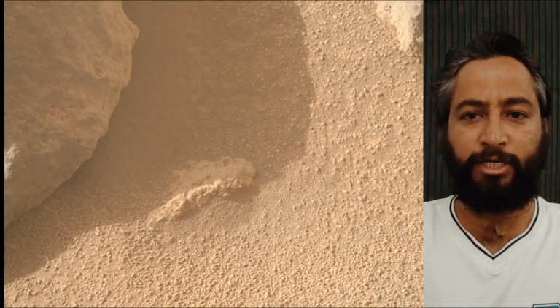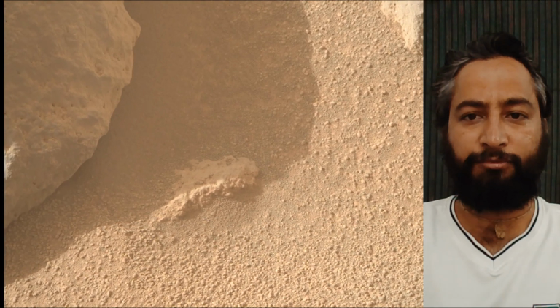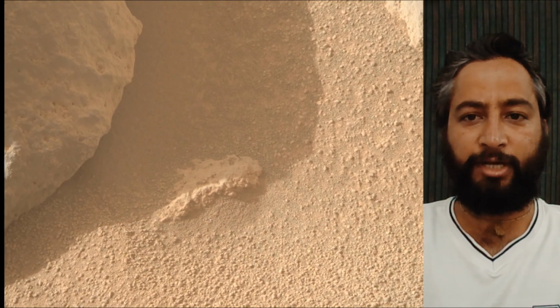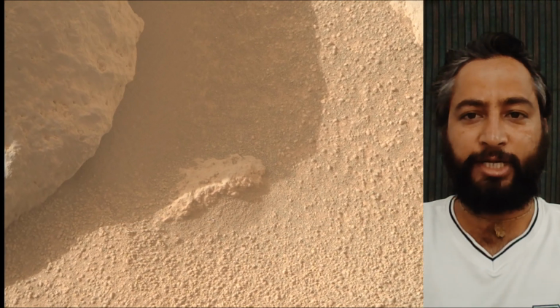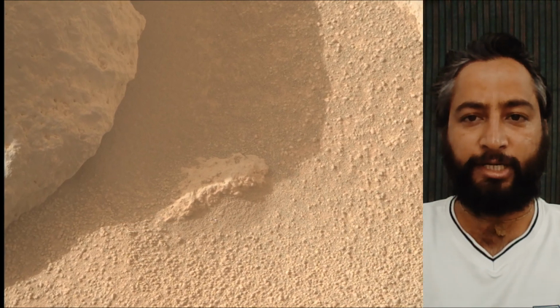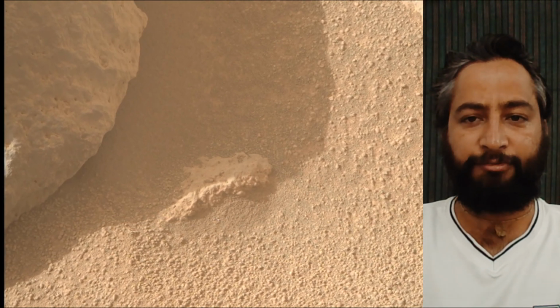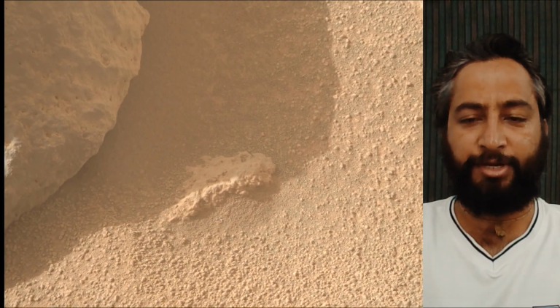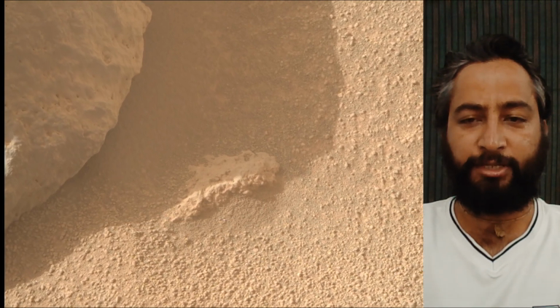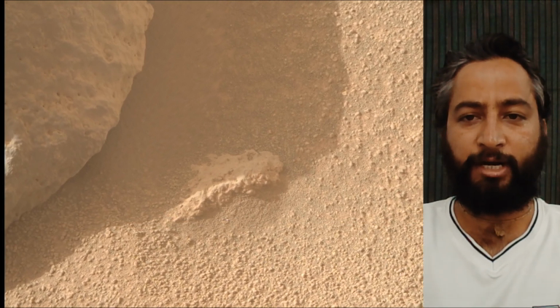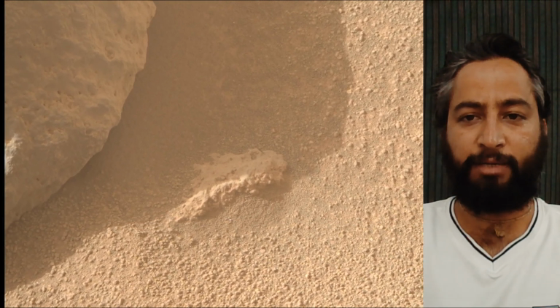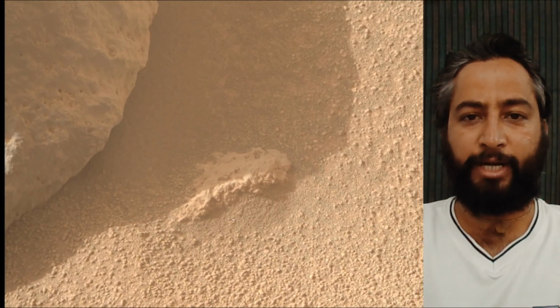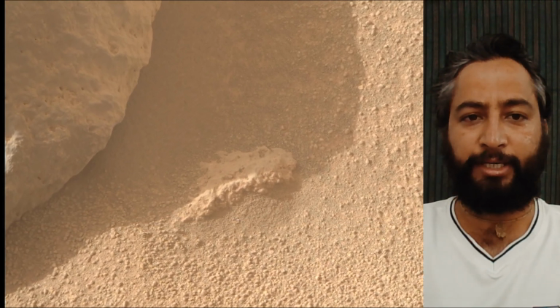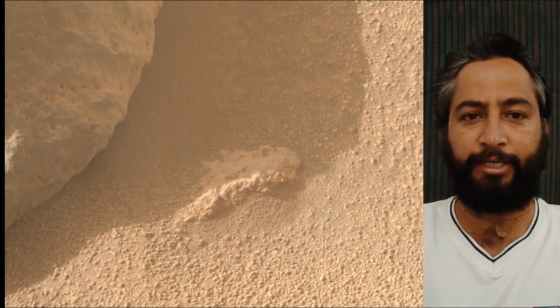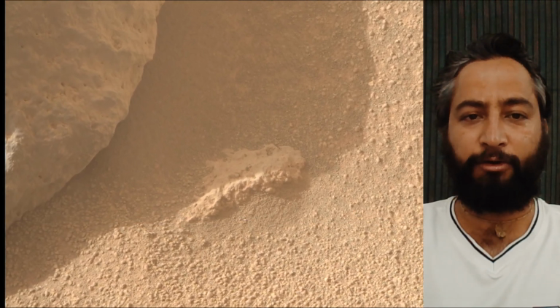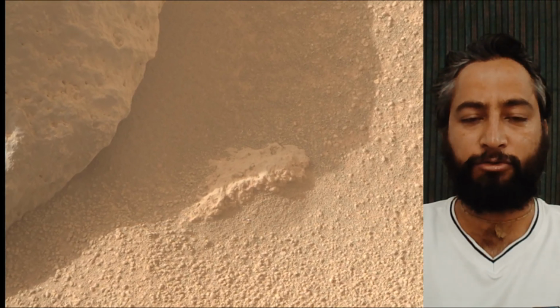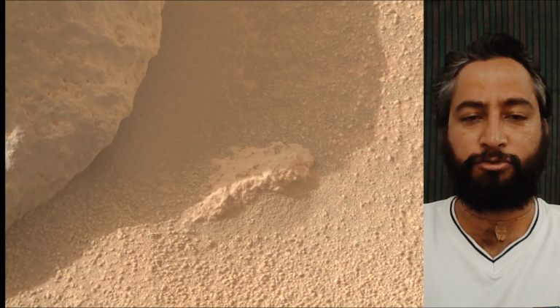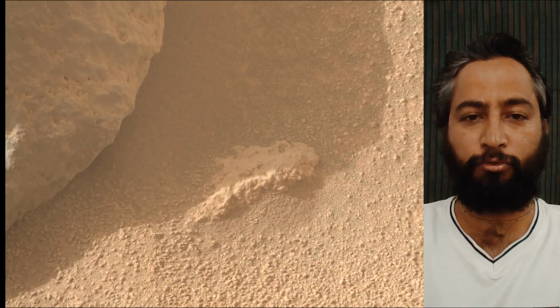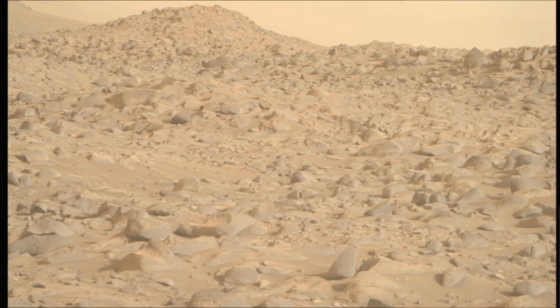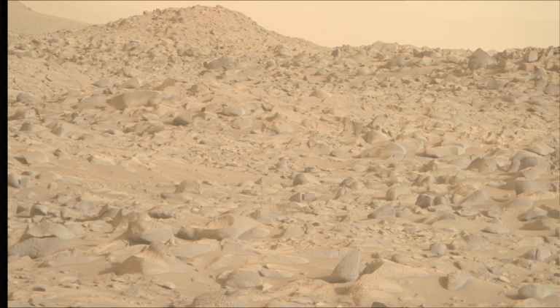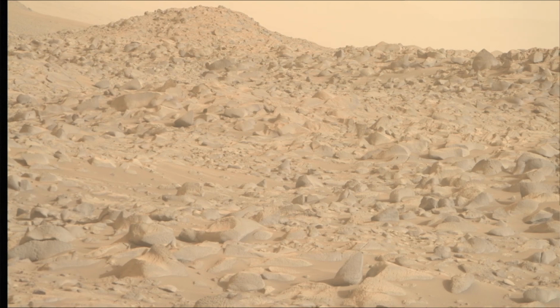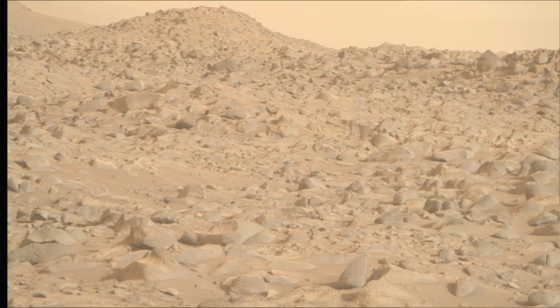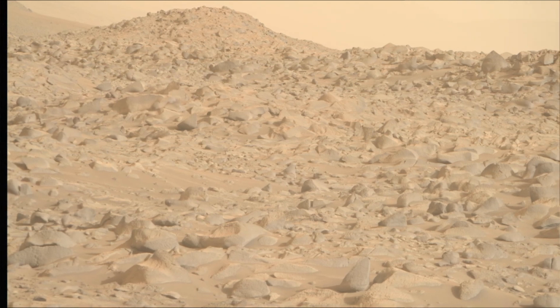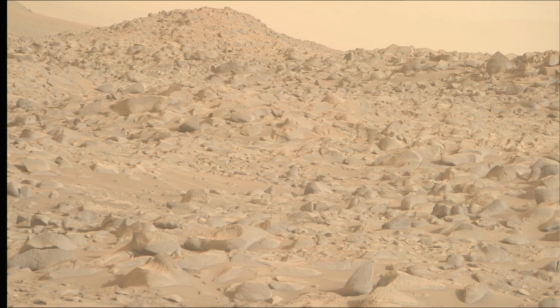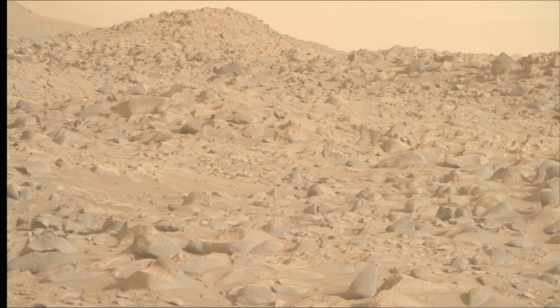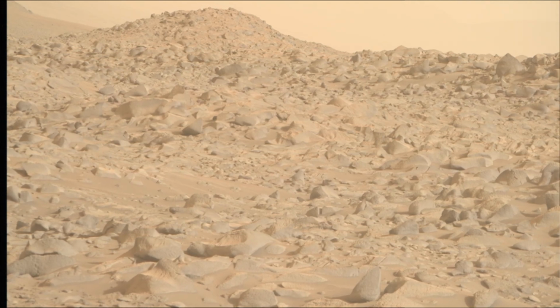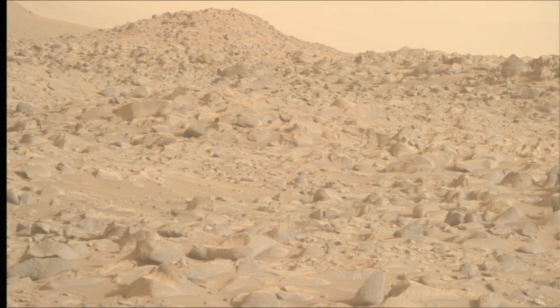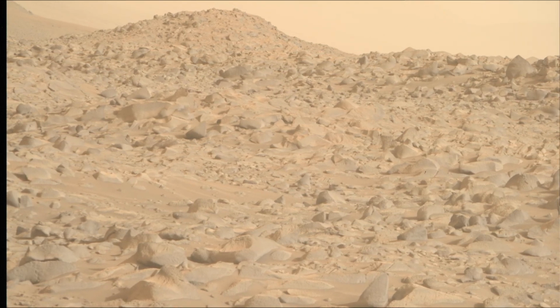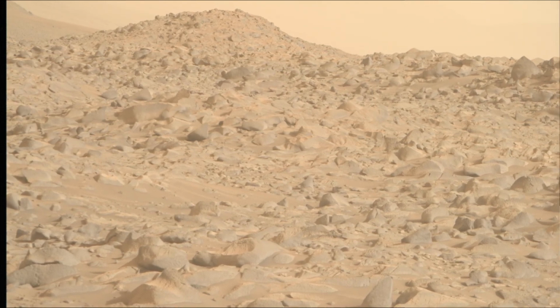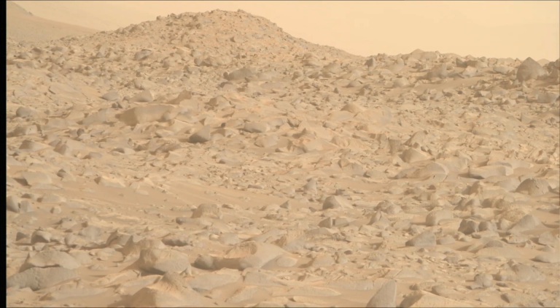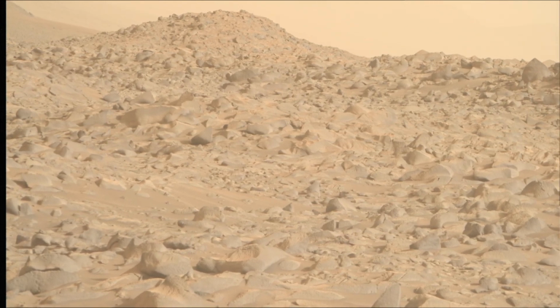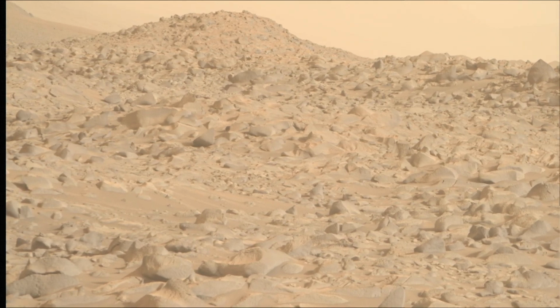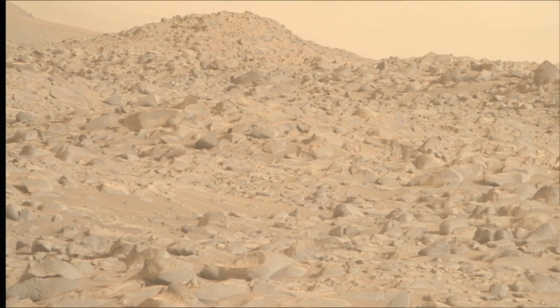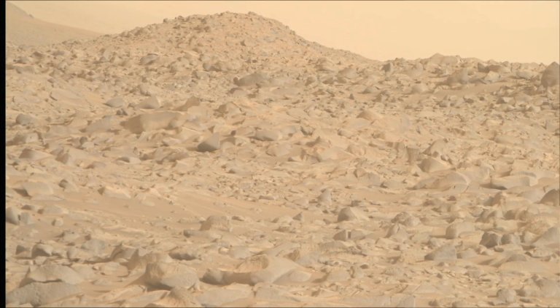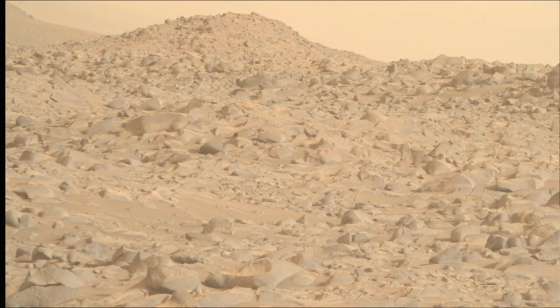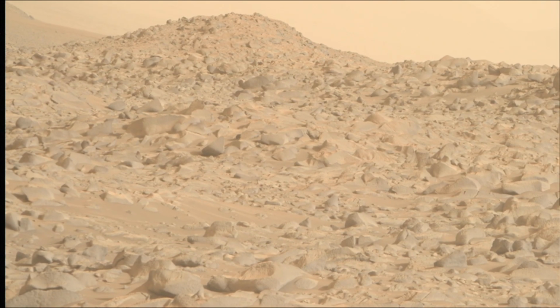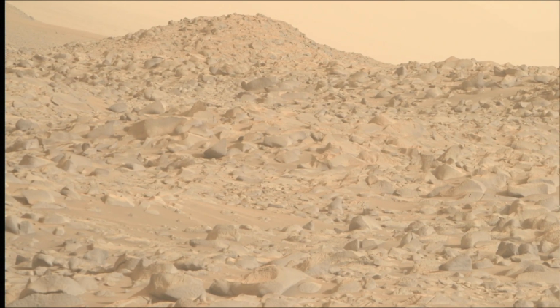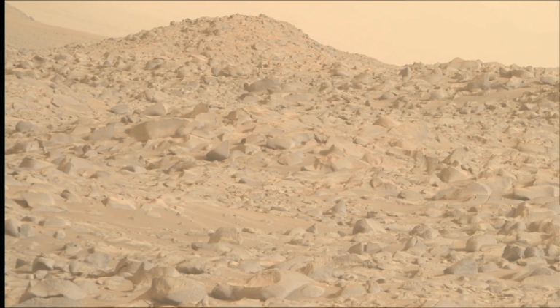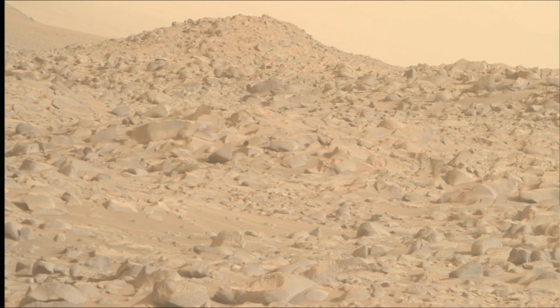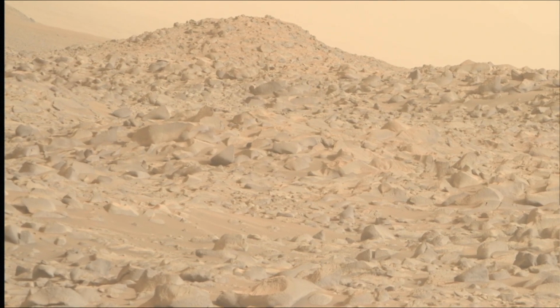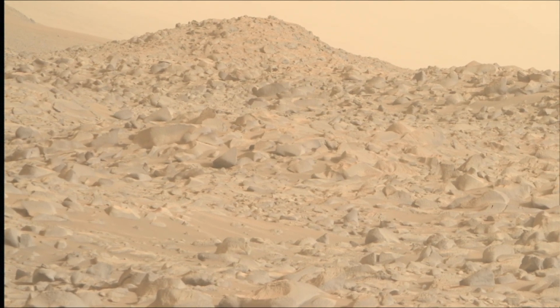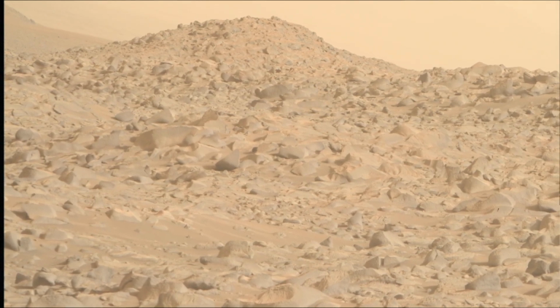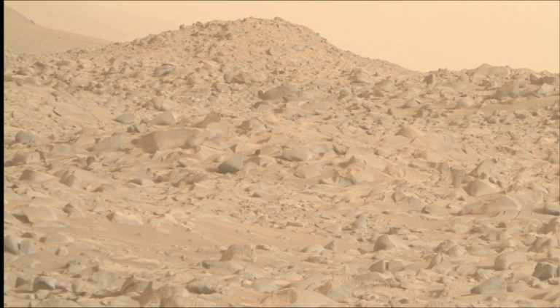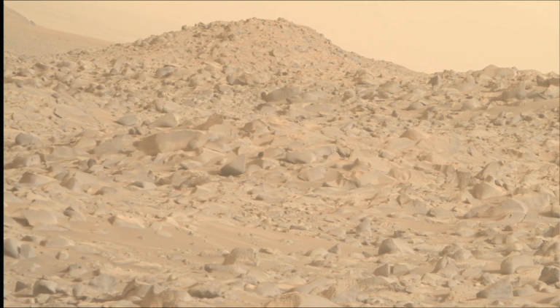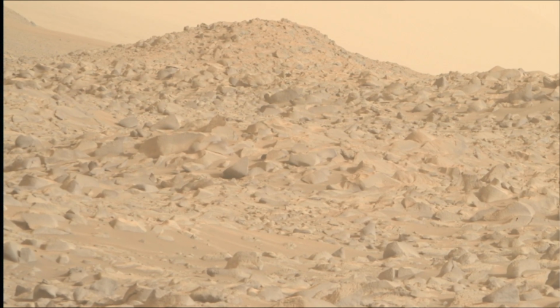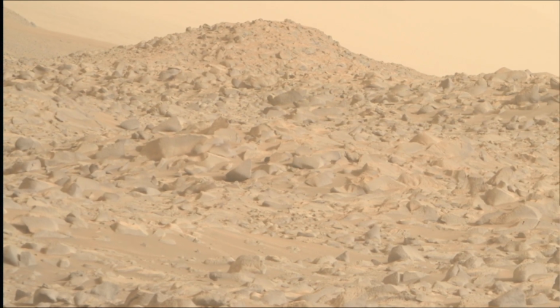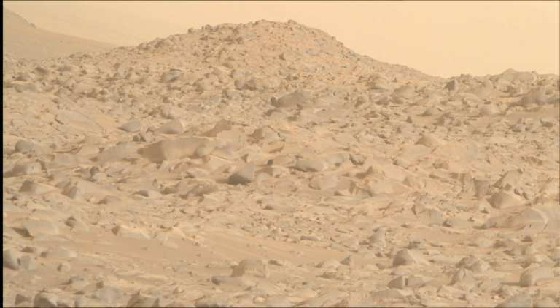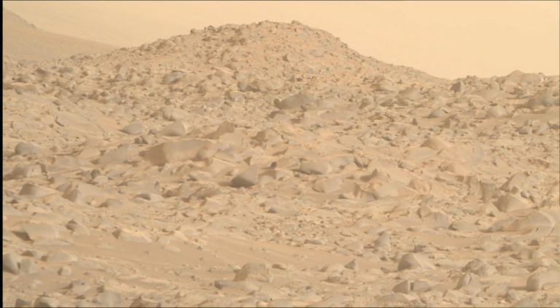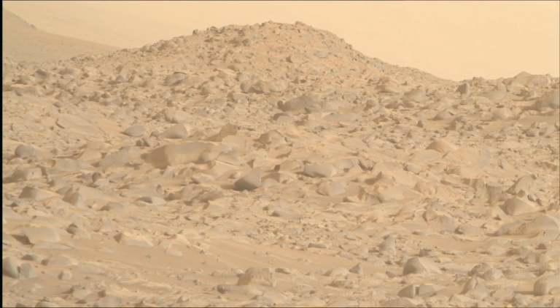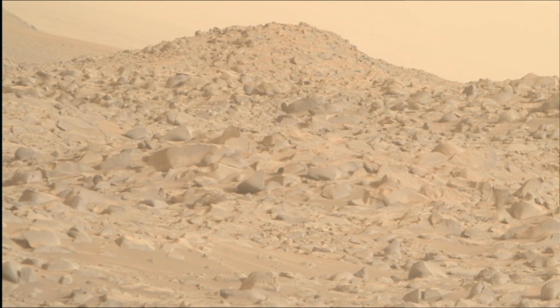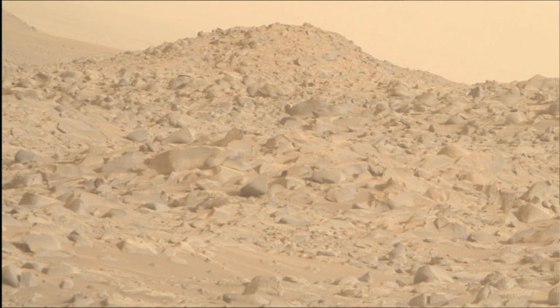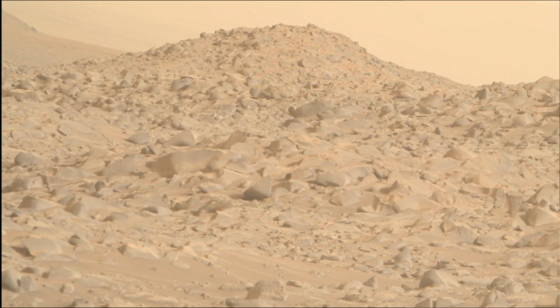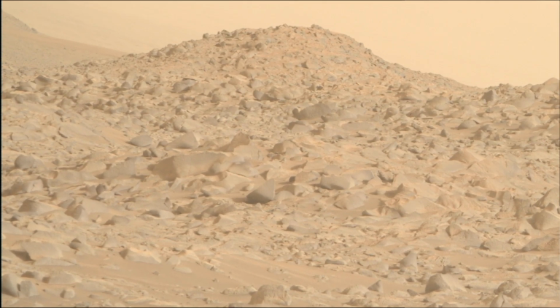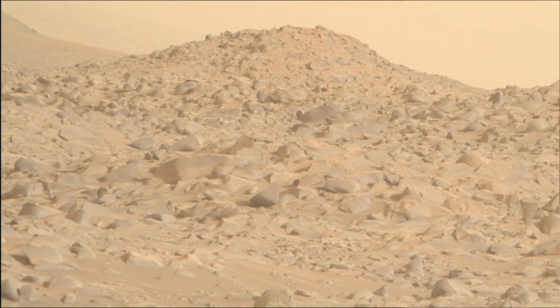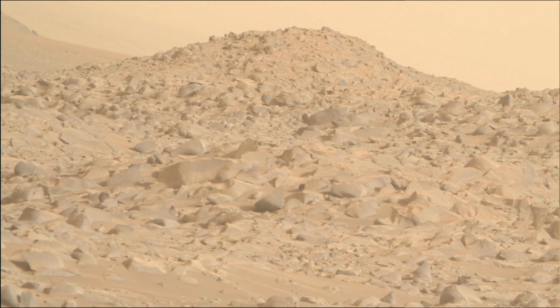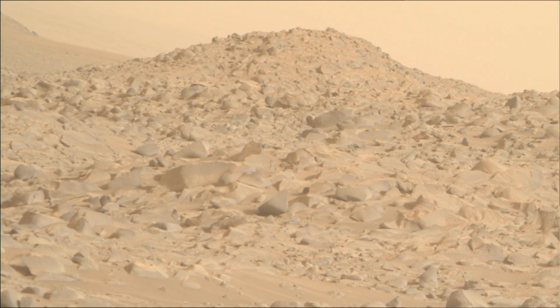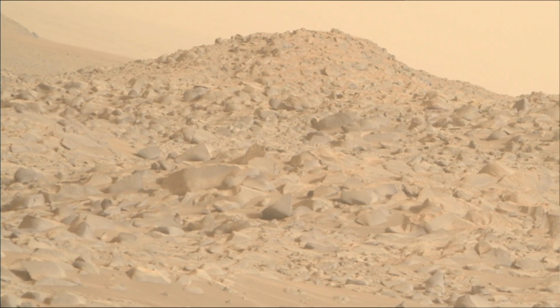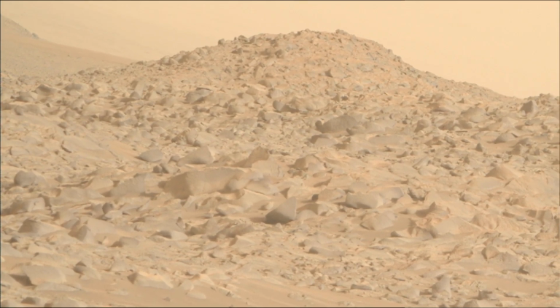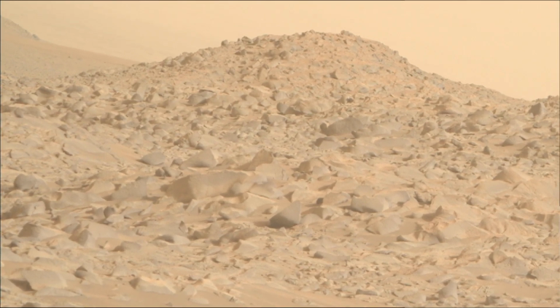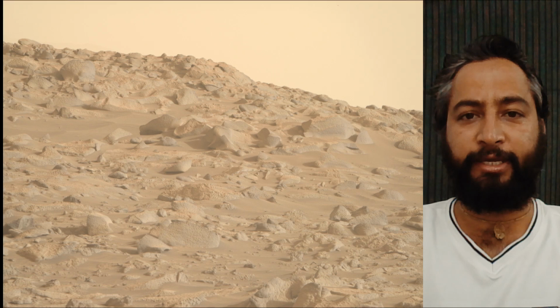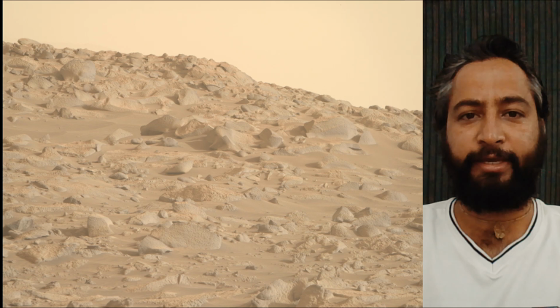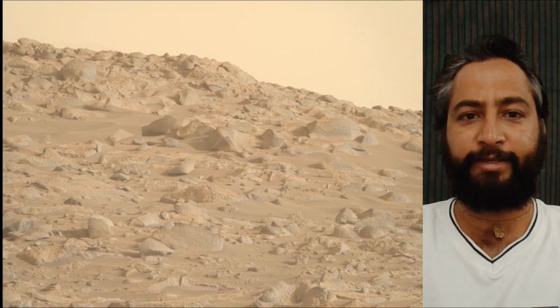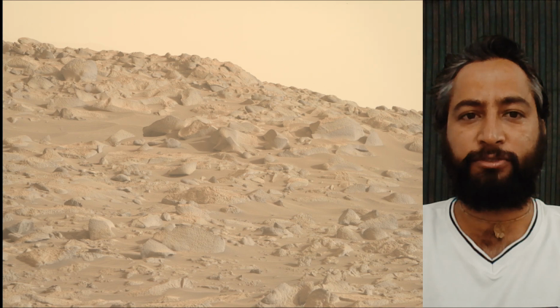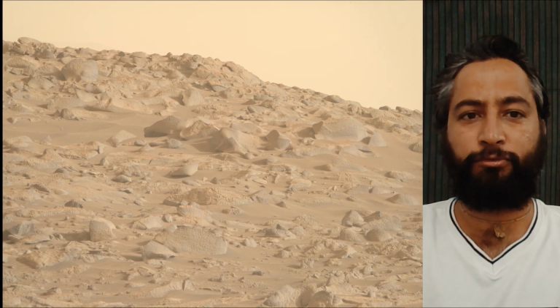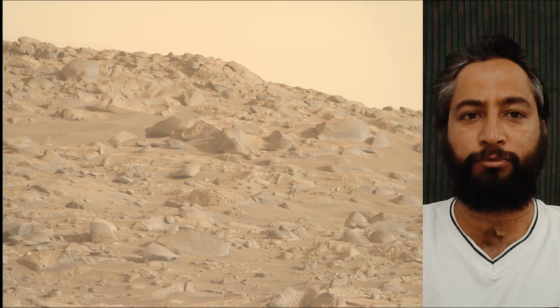The 1153rd Martian Sol of the Perseverance rover mission on Mars. Image credits: NASA, JPL, Caltech, ASU.